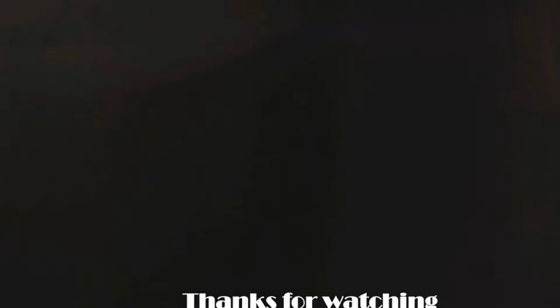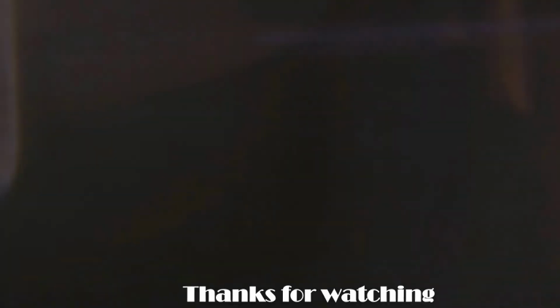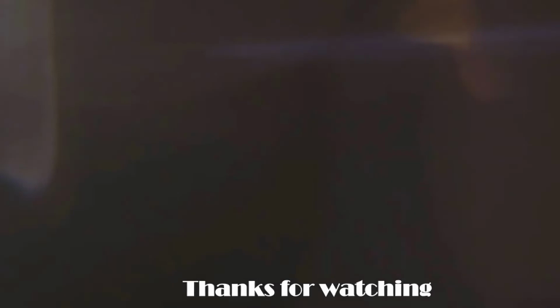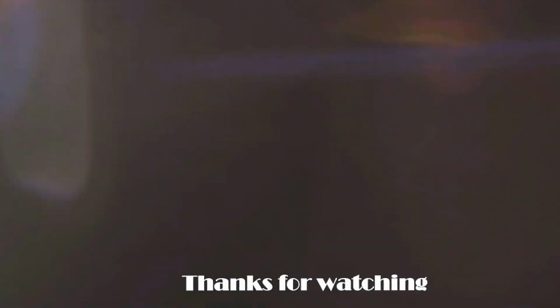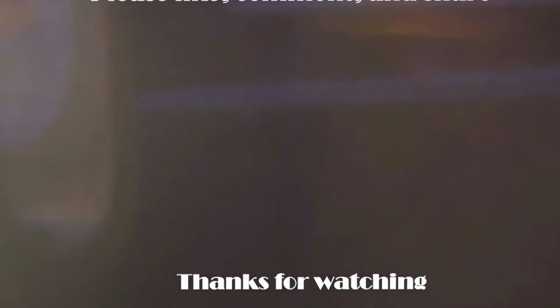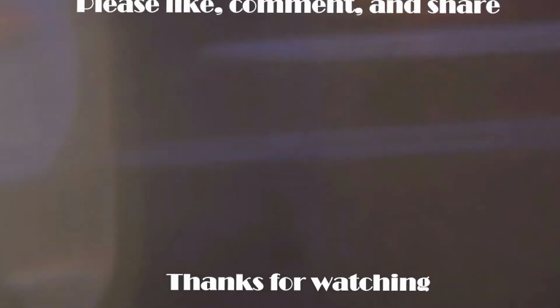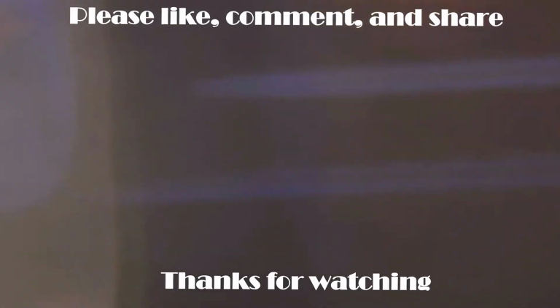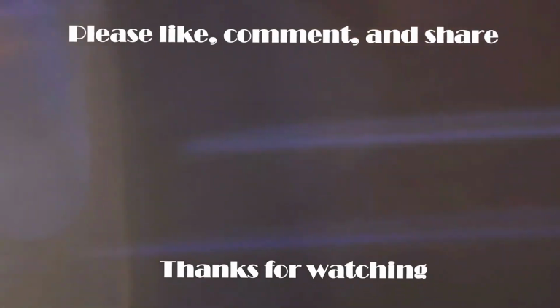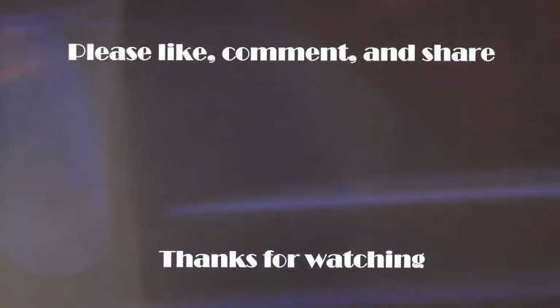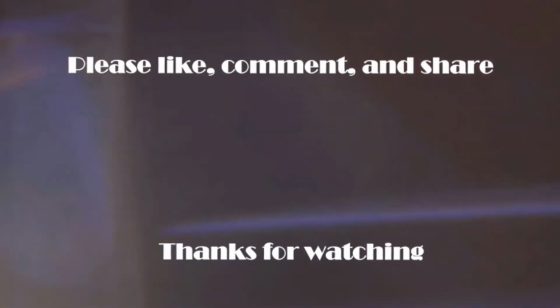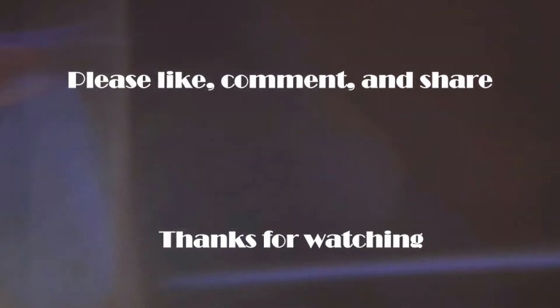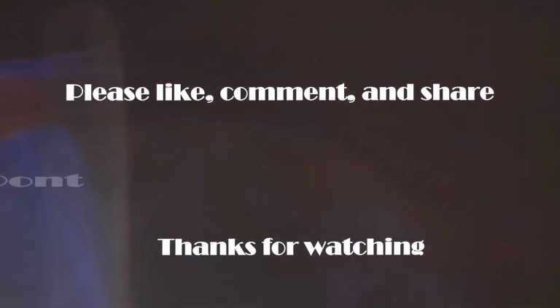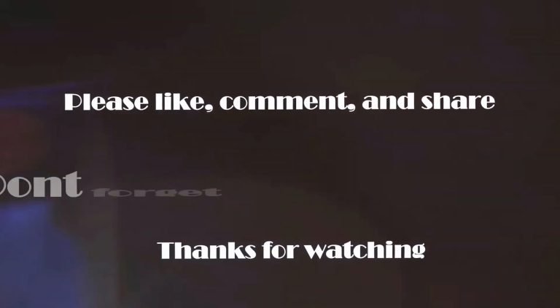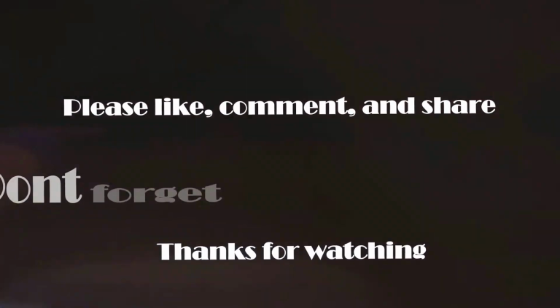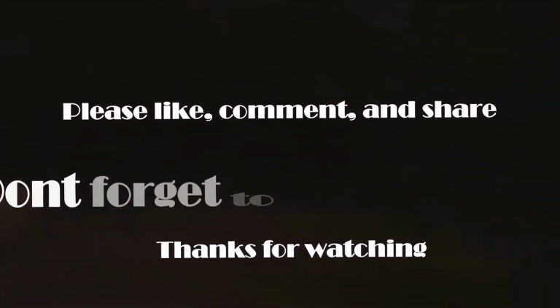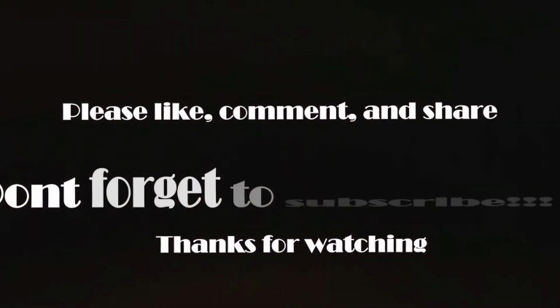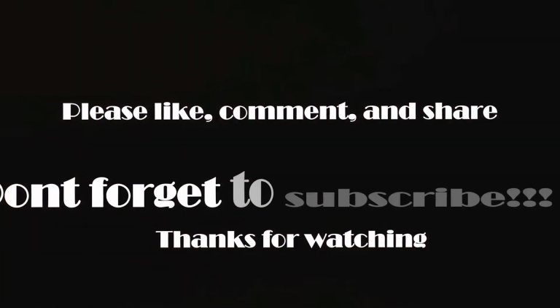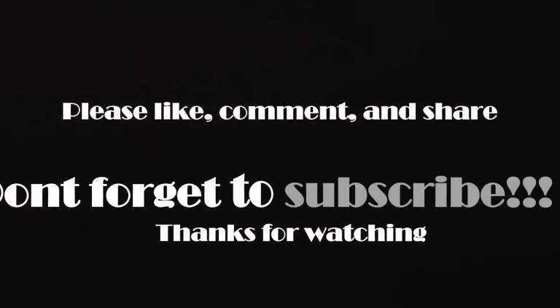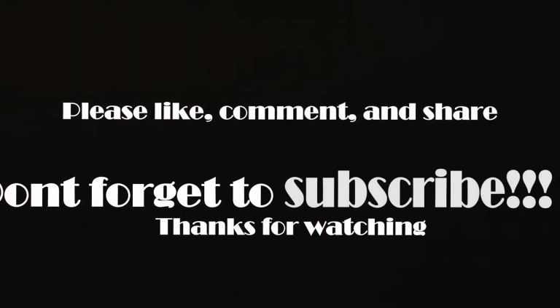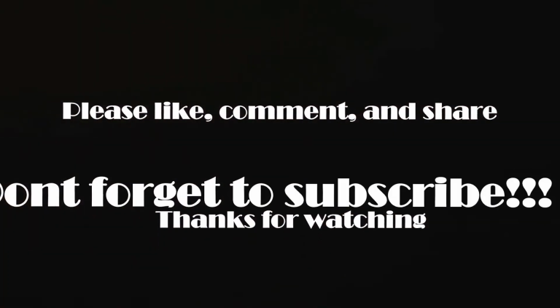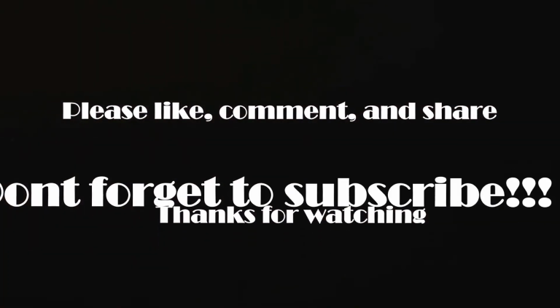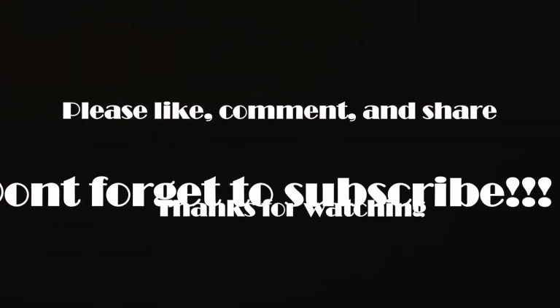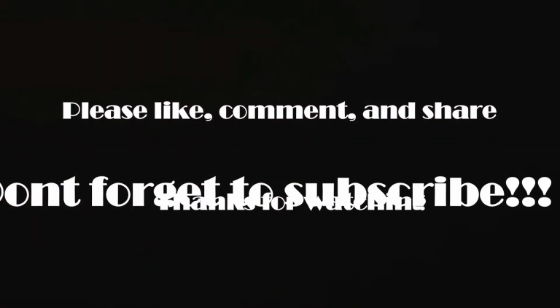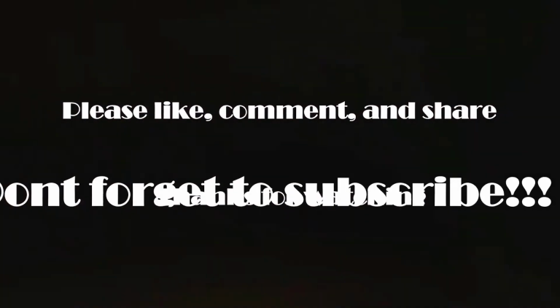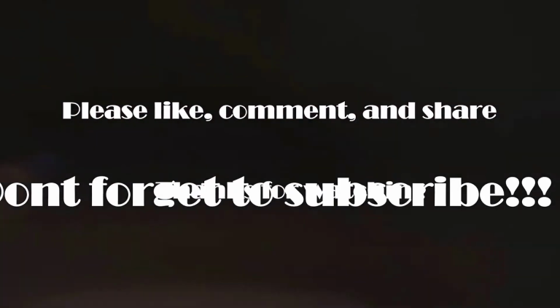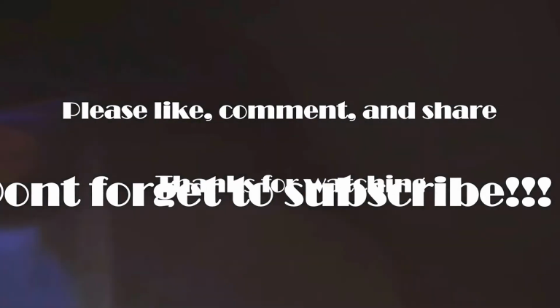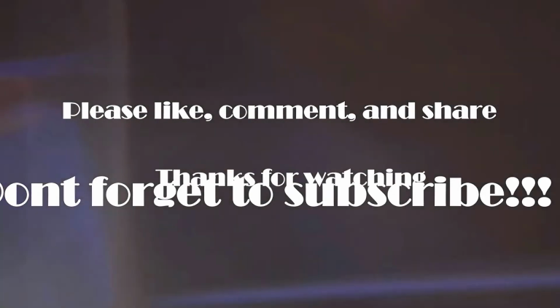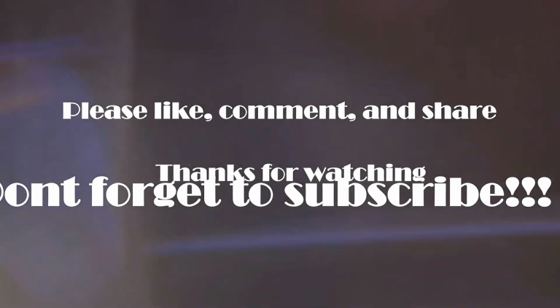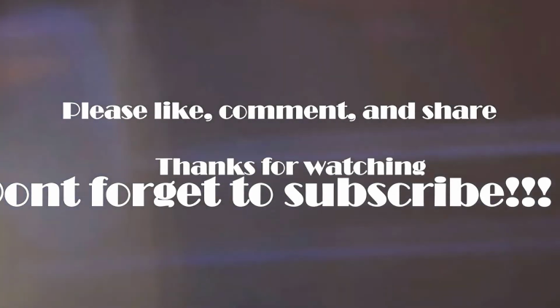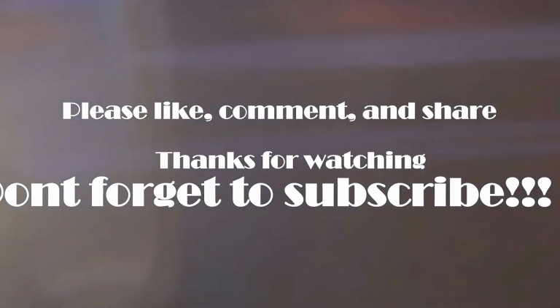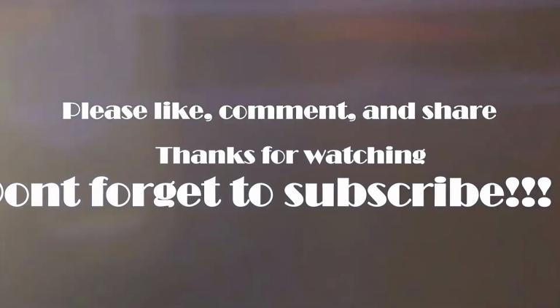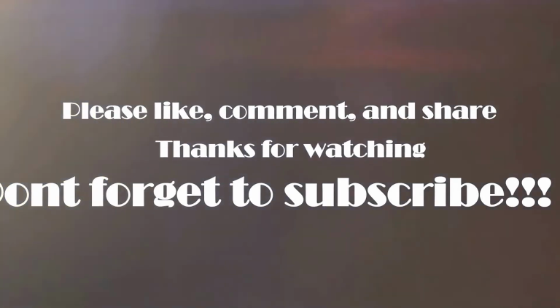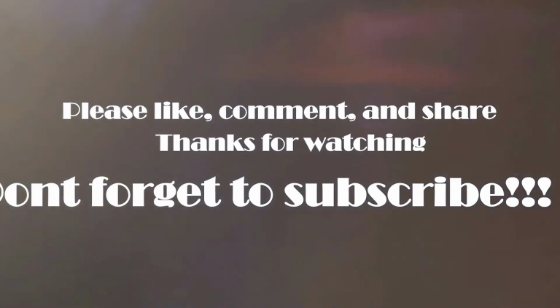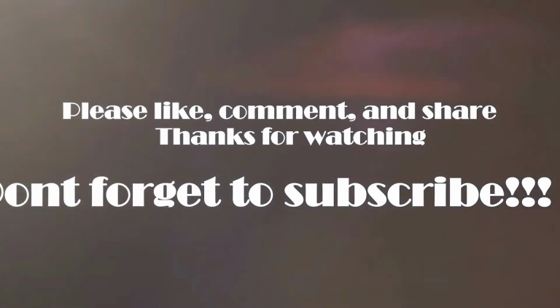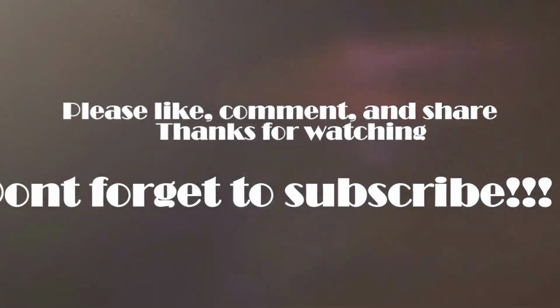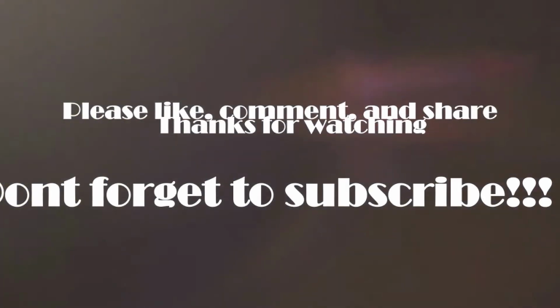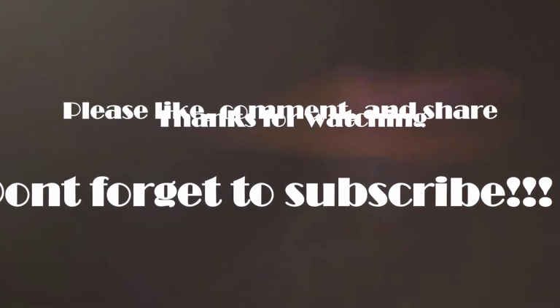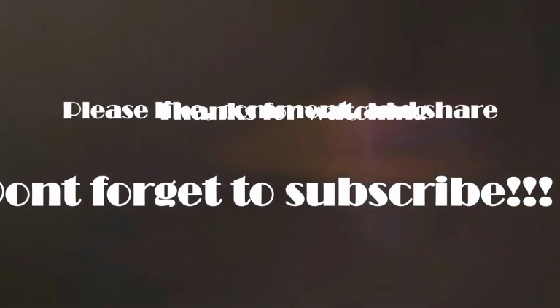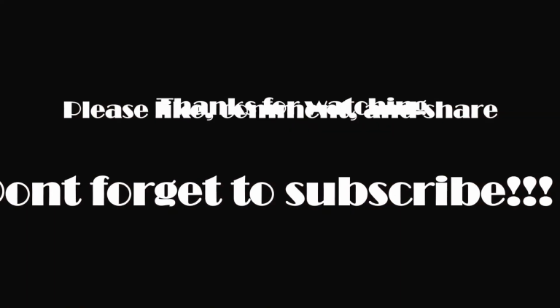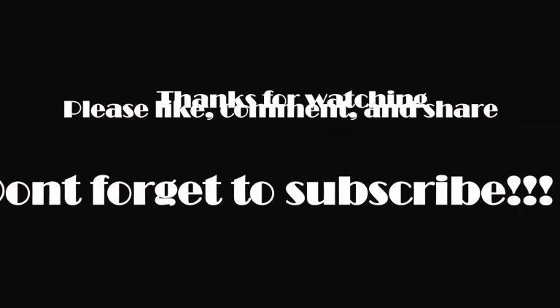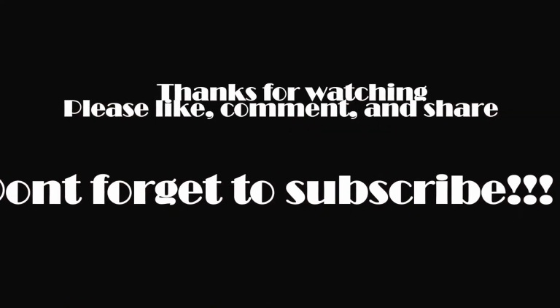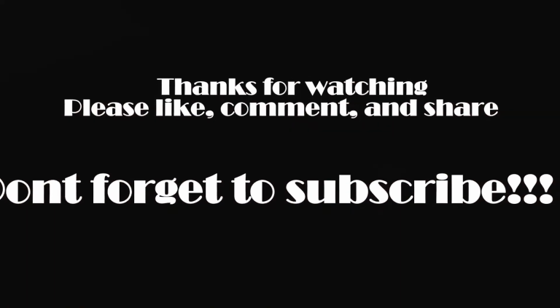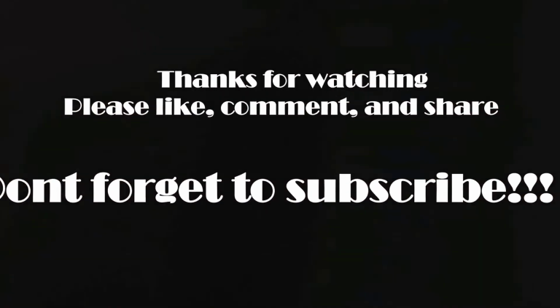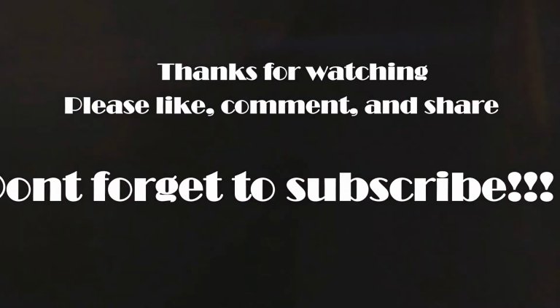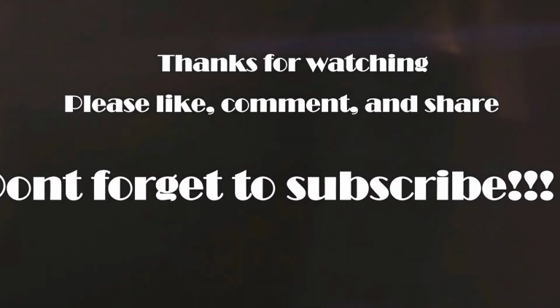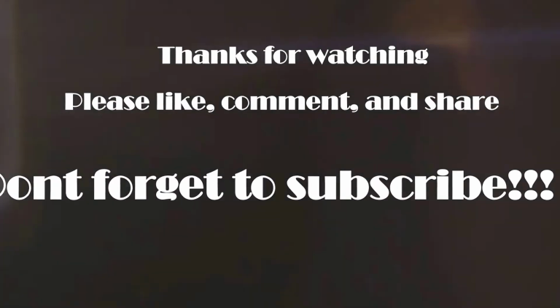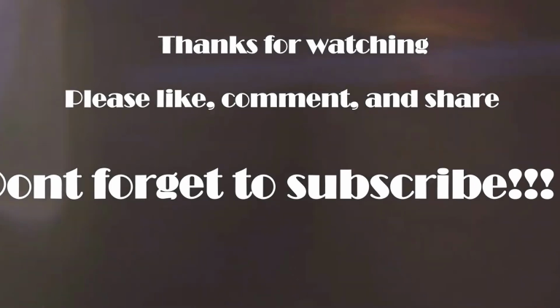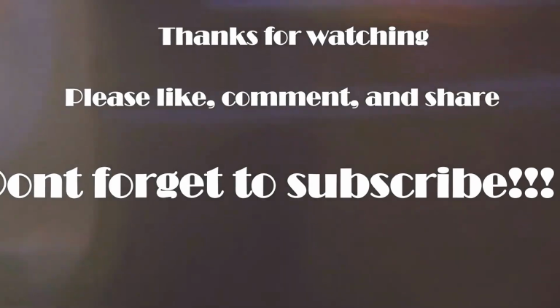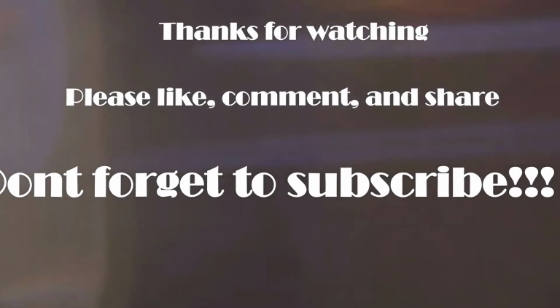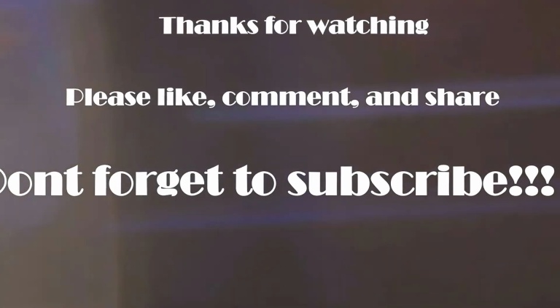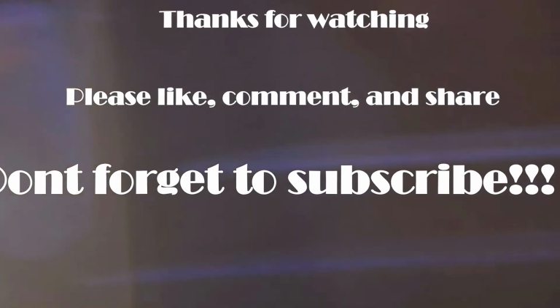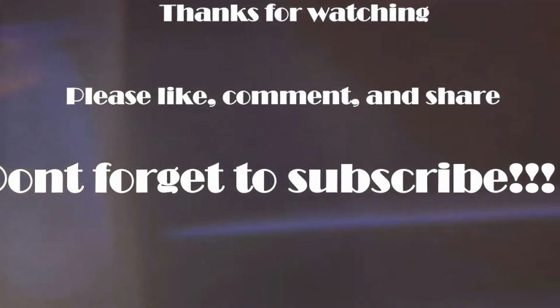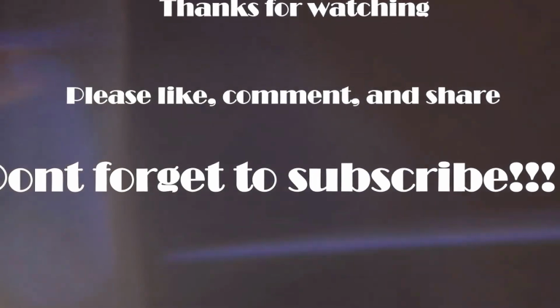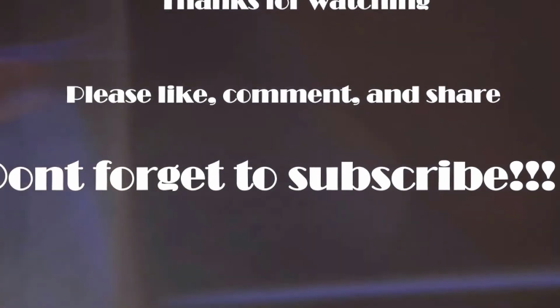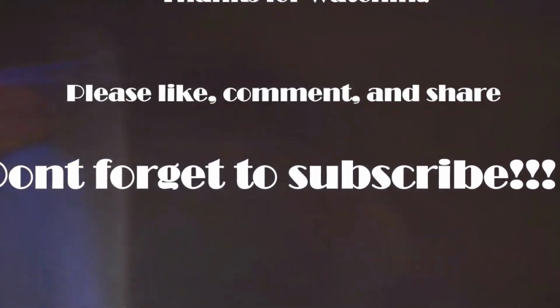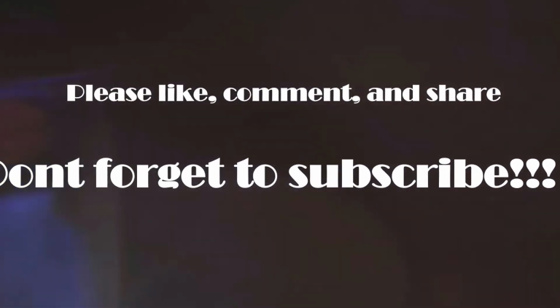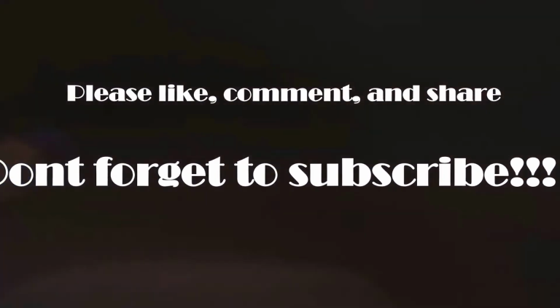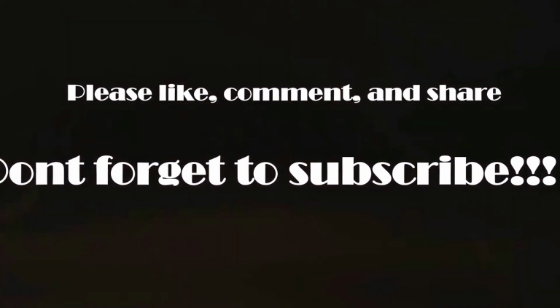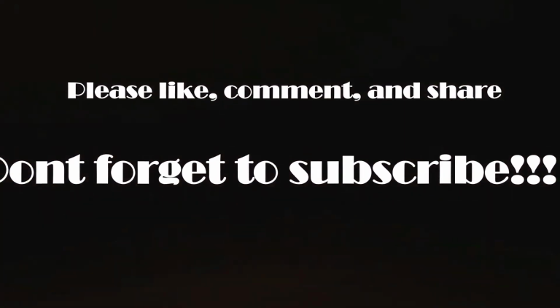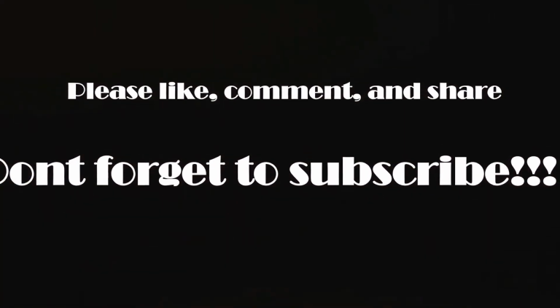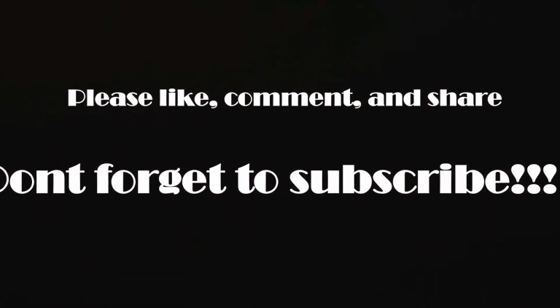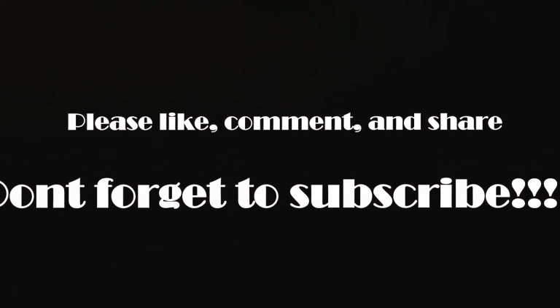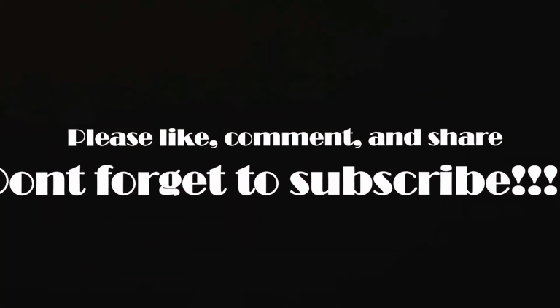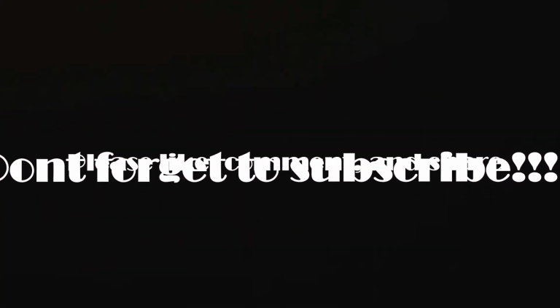Thanks for watching. Please like, comment, and share, and don't forget to subscribe so you can stay up to date on all my latest videos. Thank you.